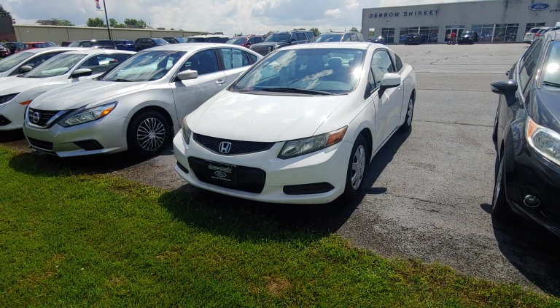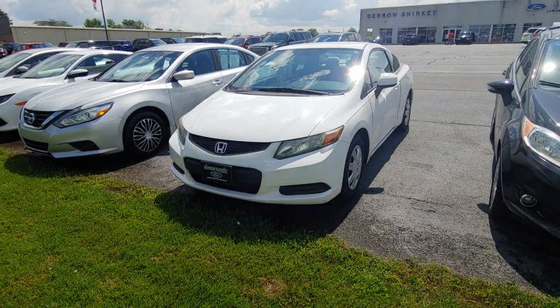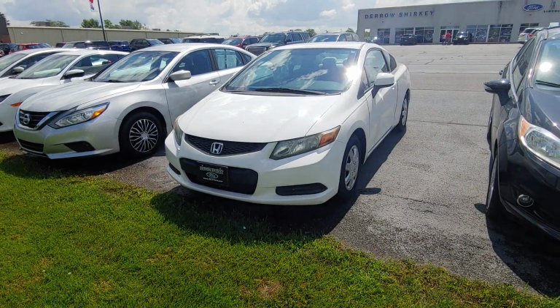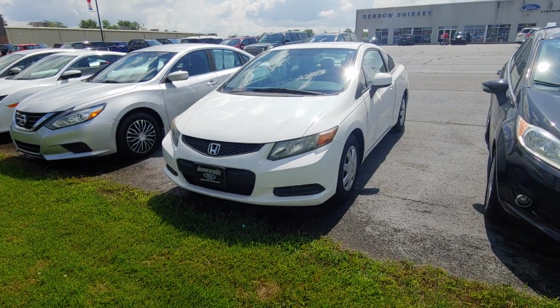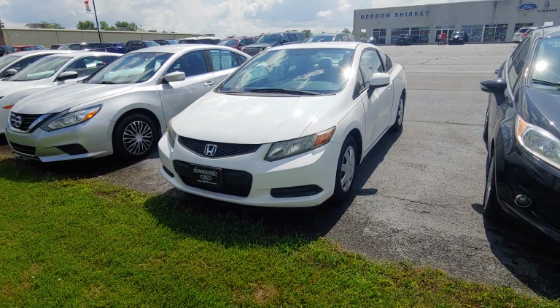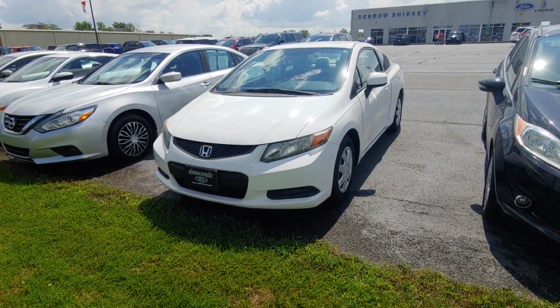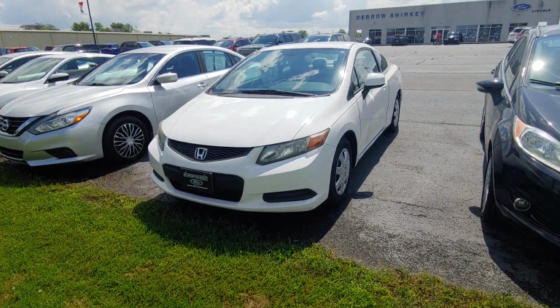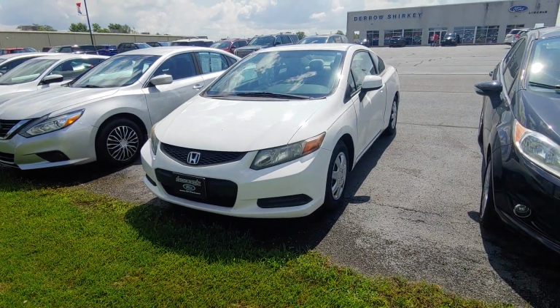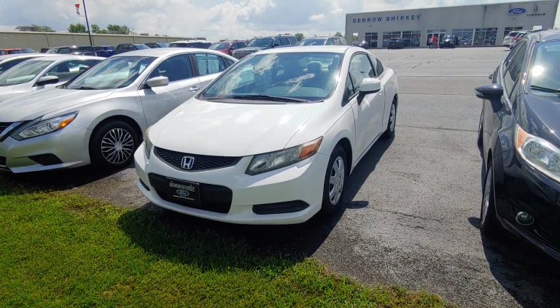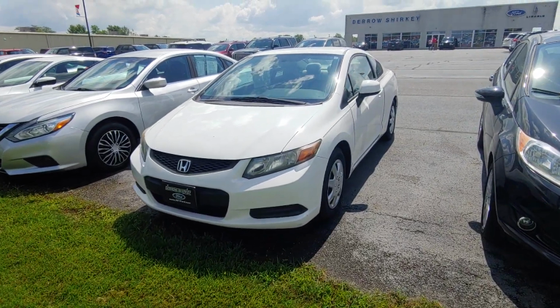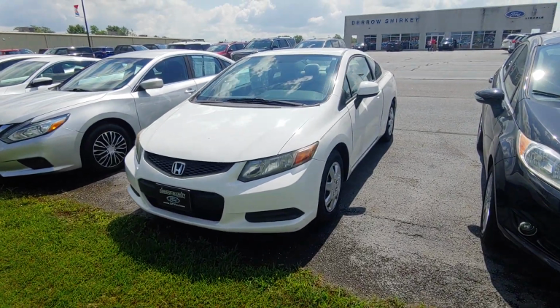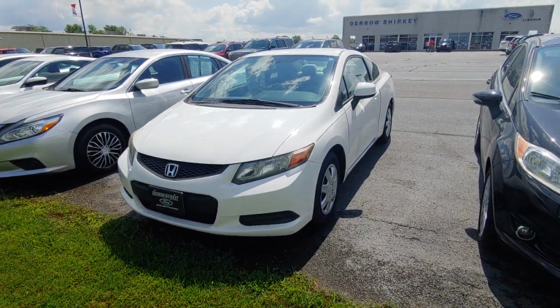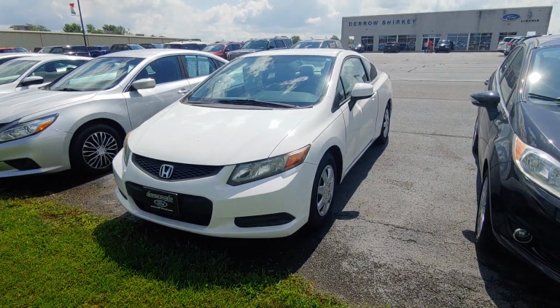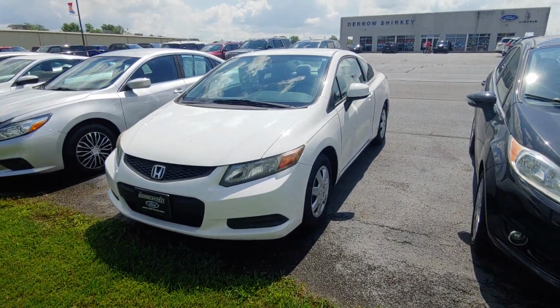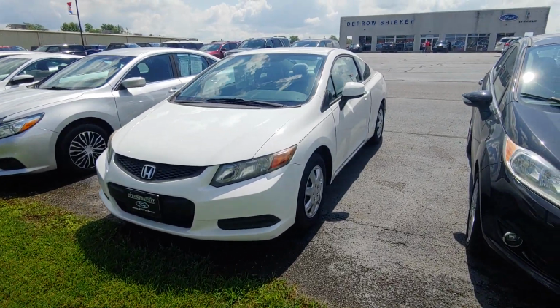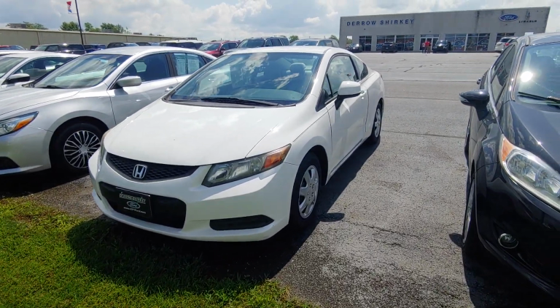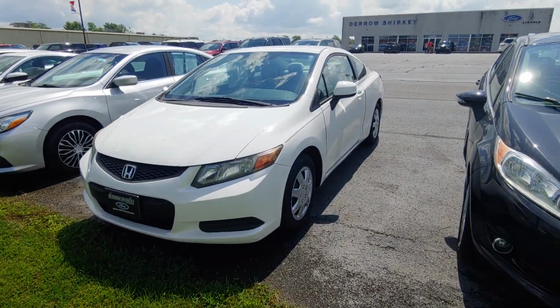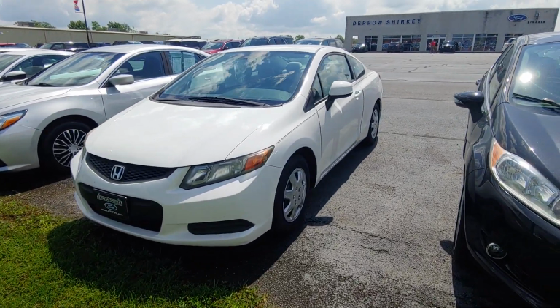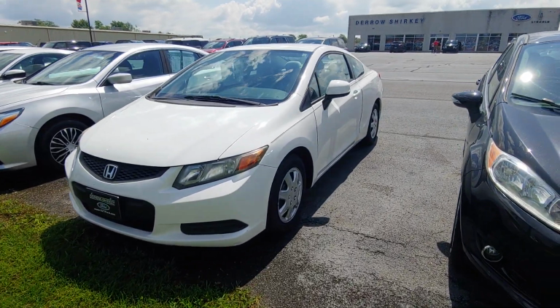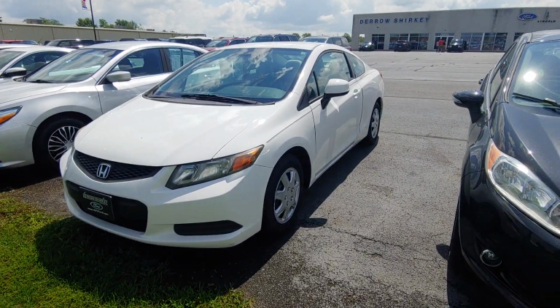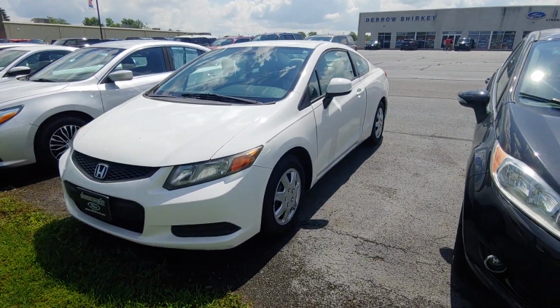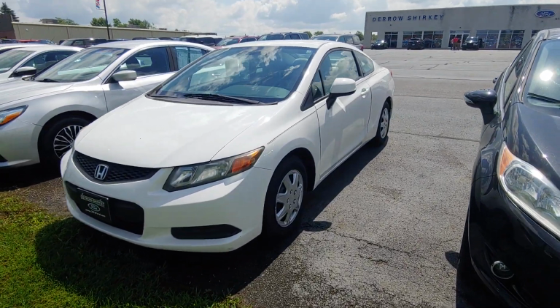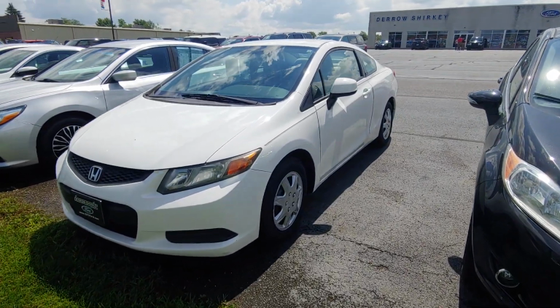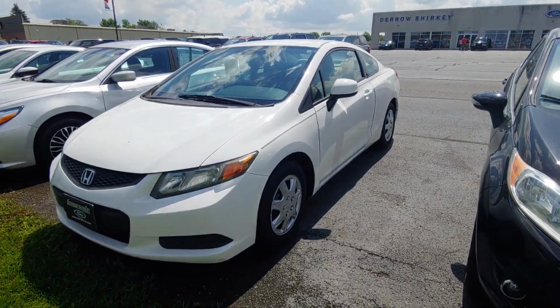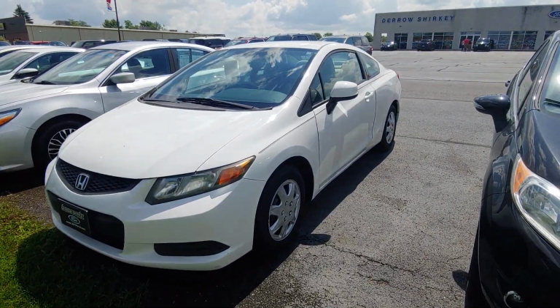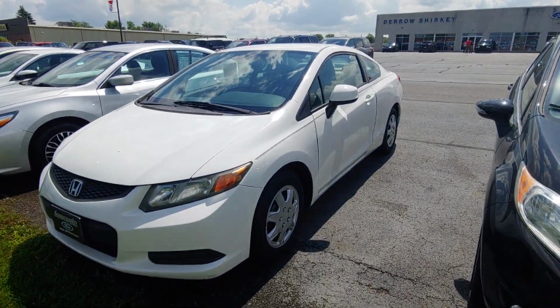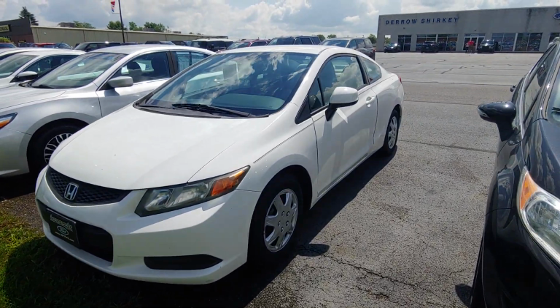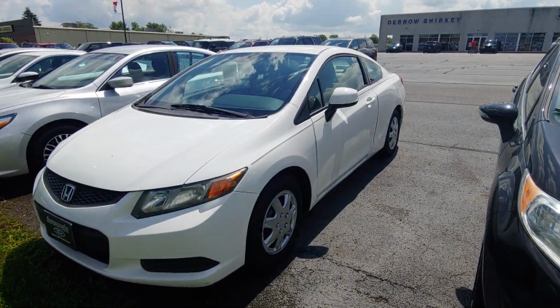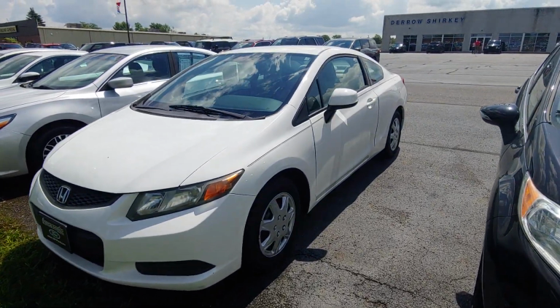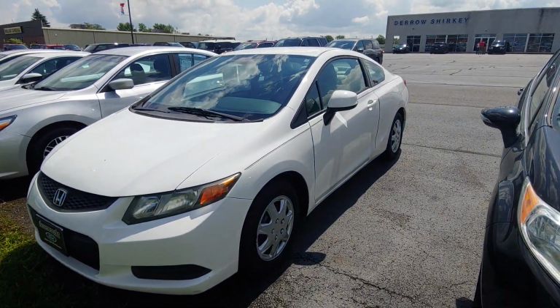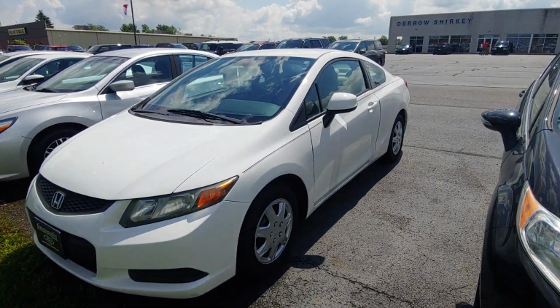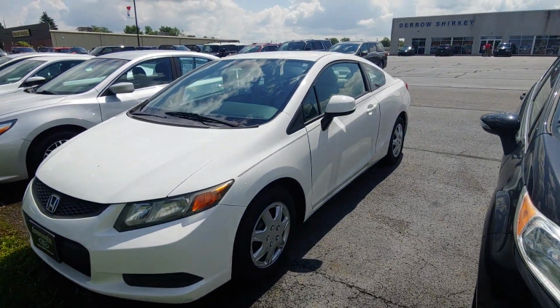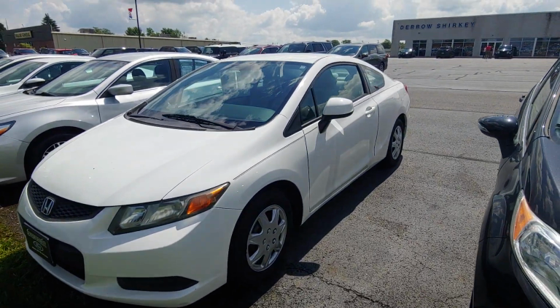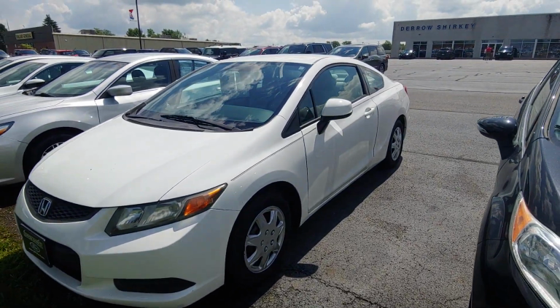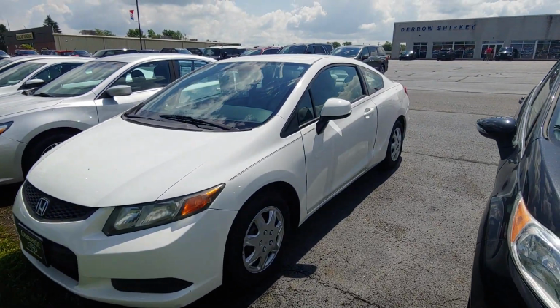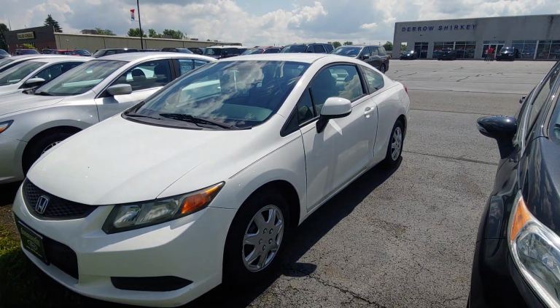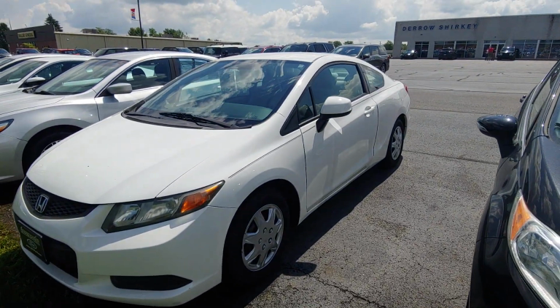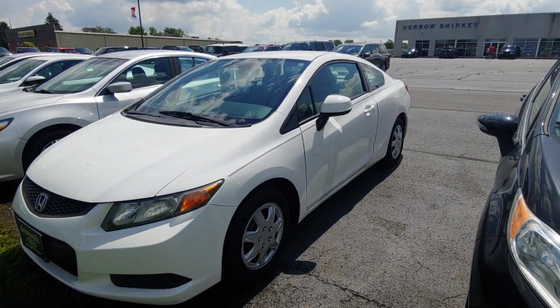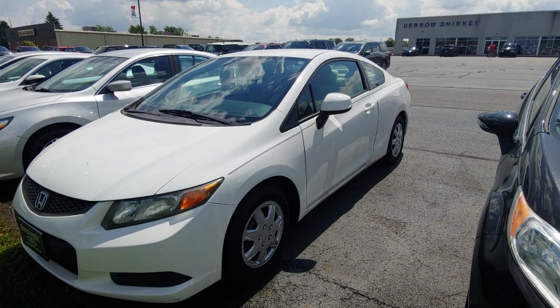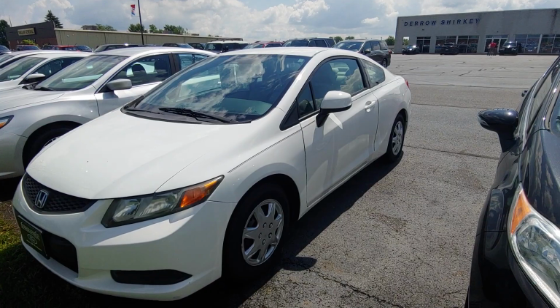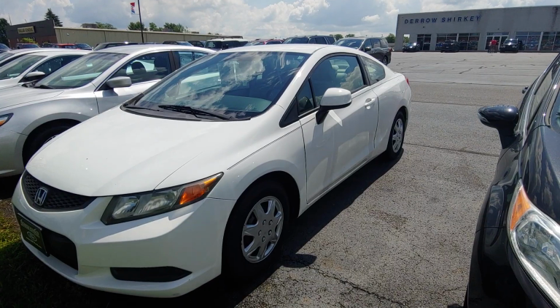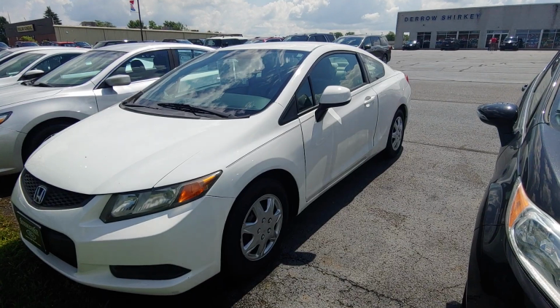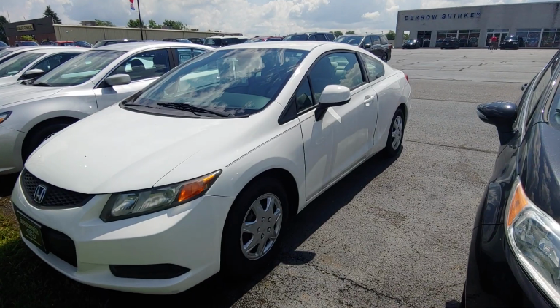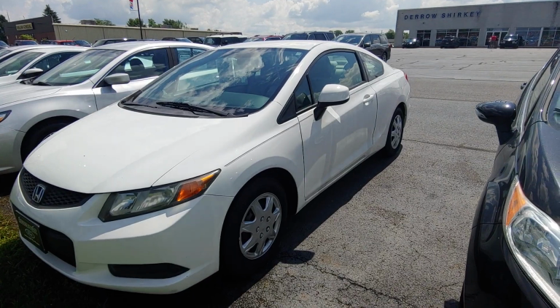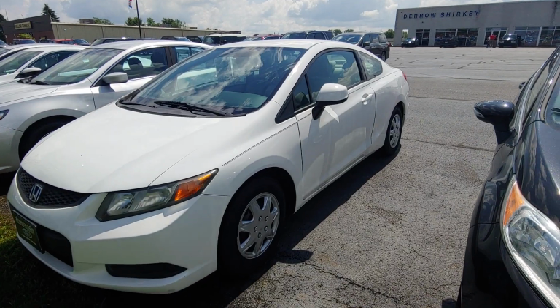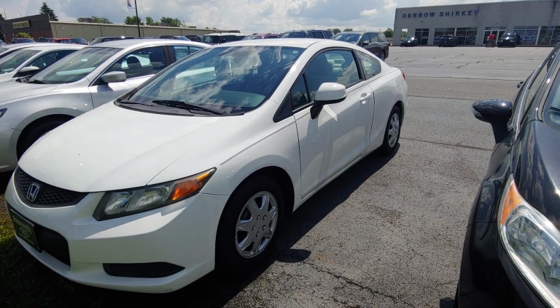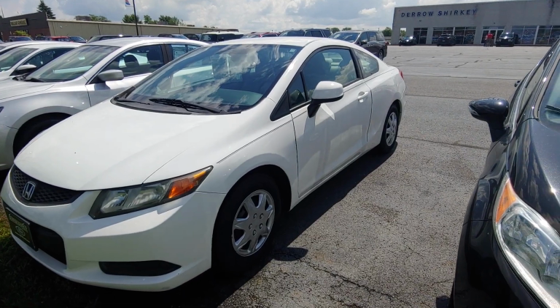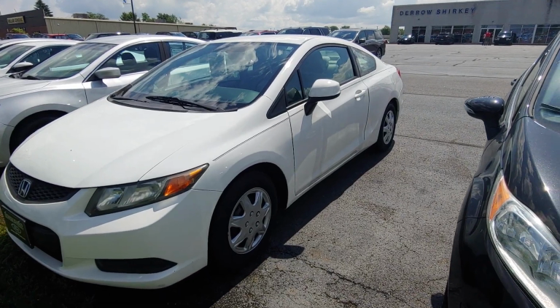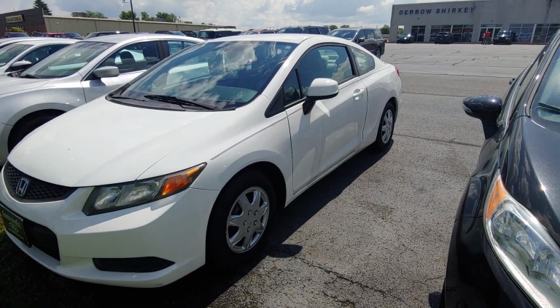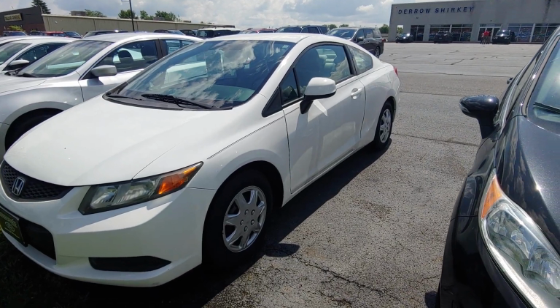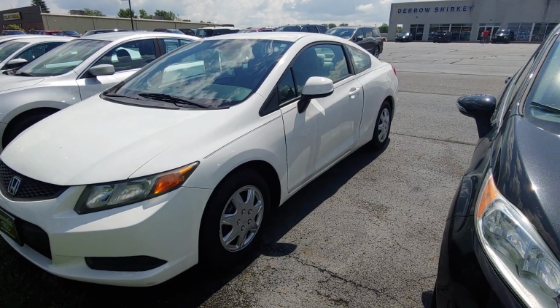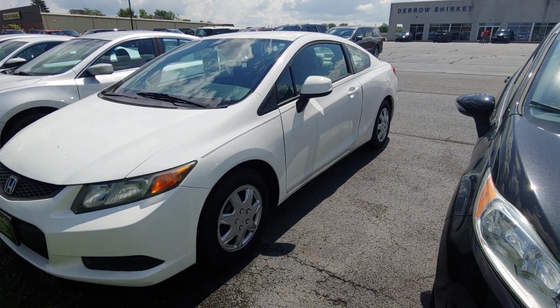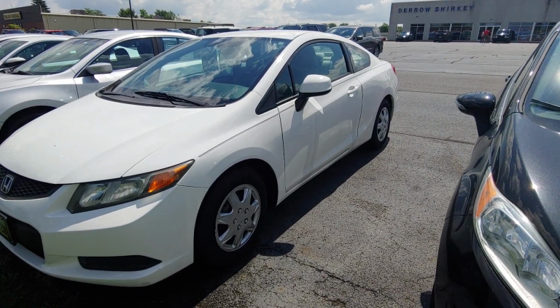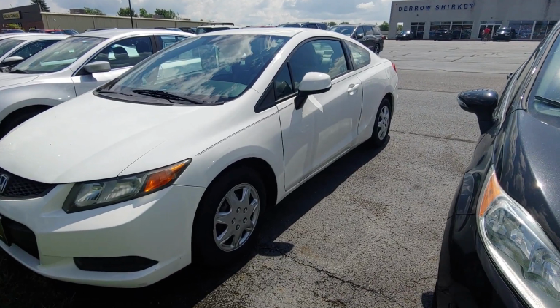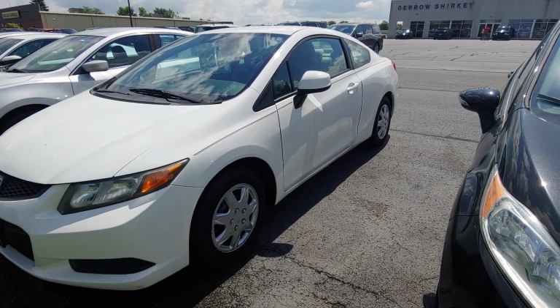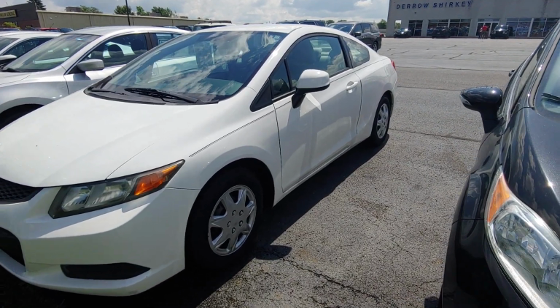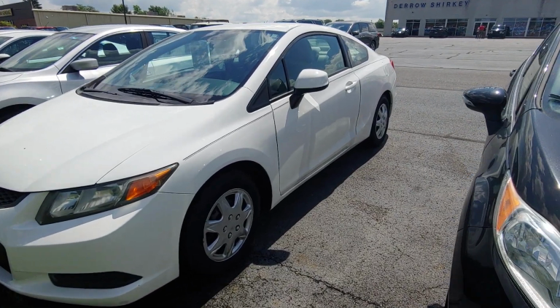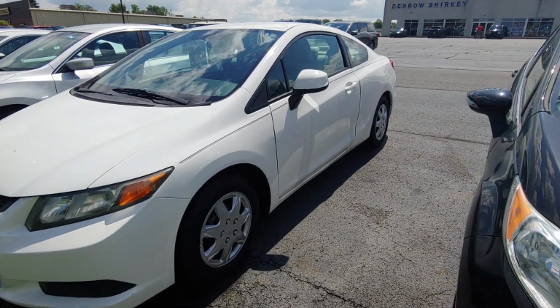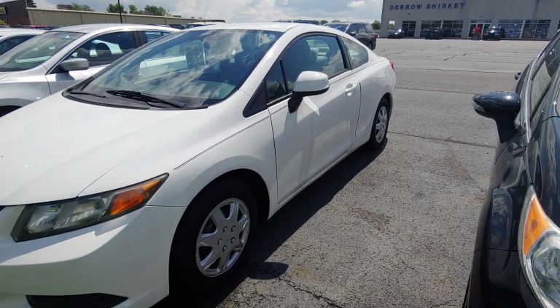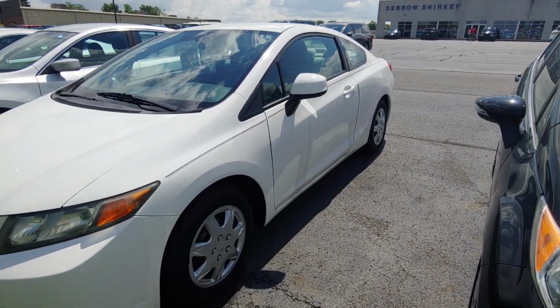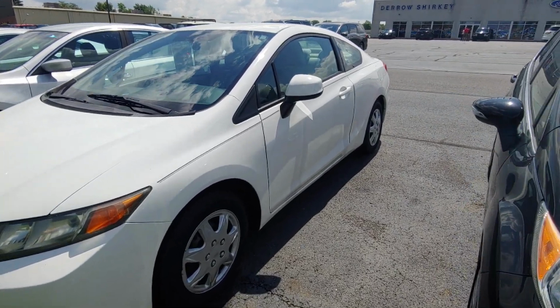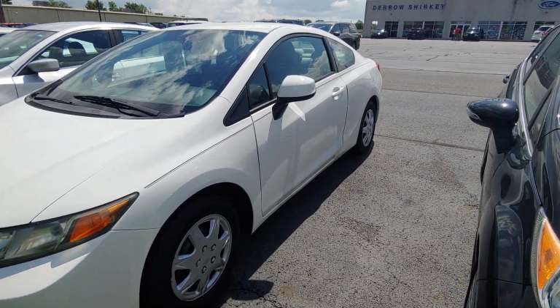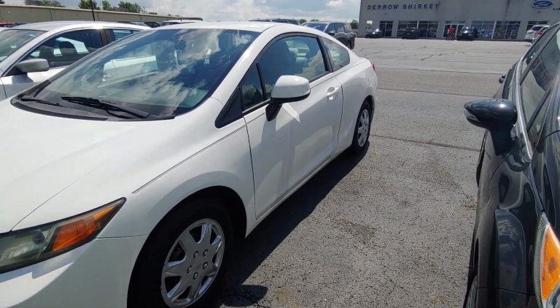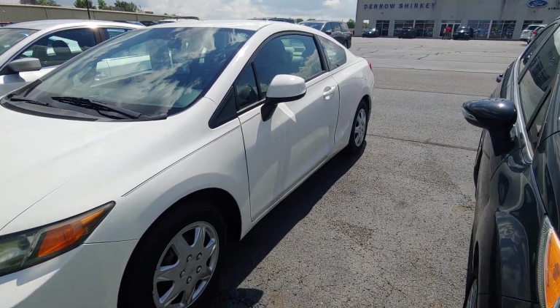Hey, good afternoon Toby at Daryl's Shirky. I wanted to send you a quick video of the 2012 Honda Civic with roughly 65,000 miles.